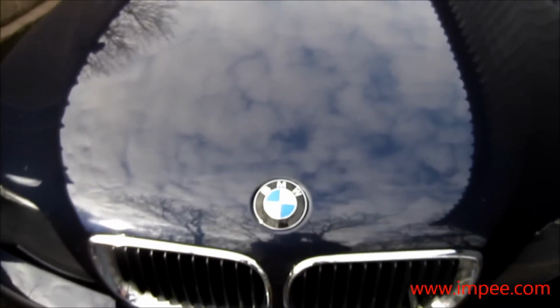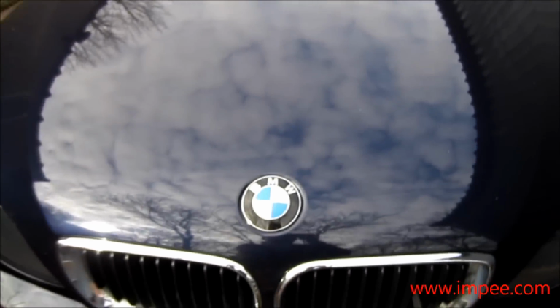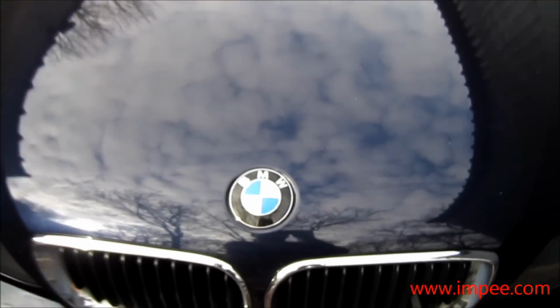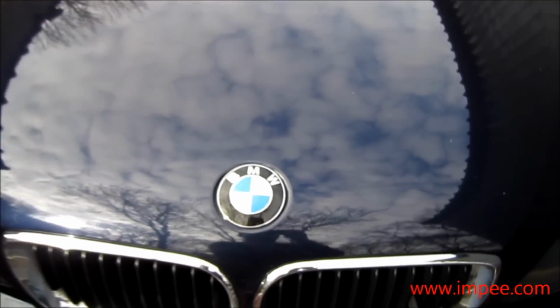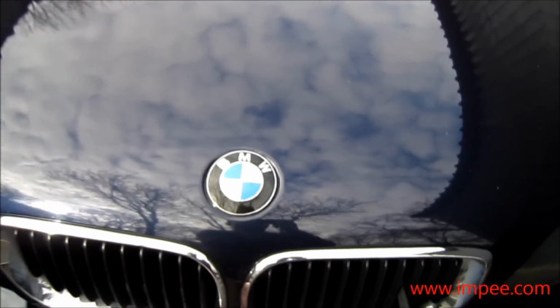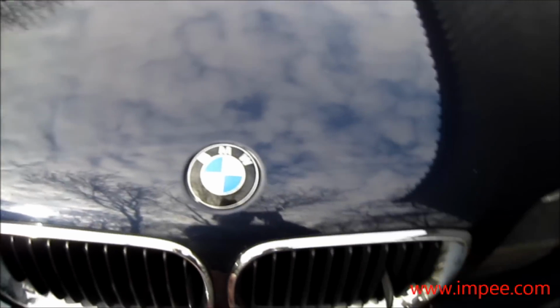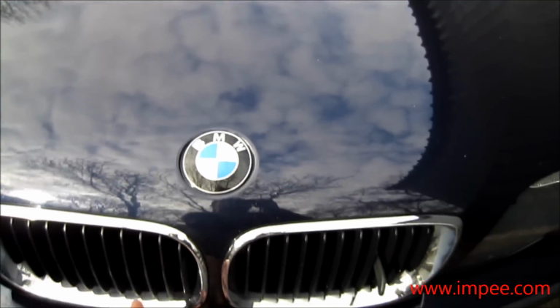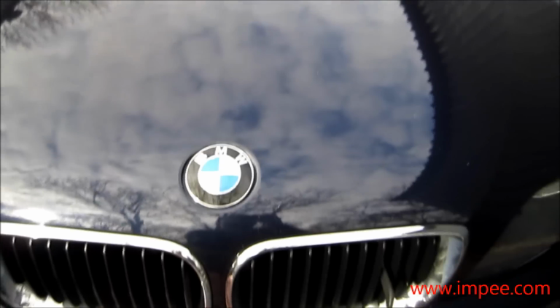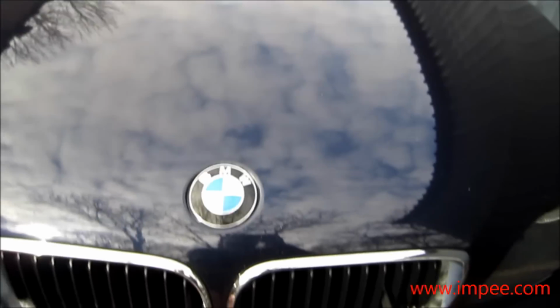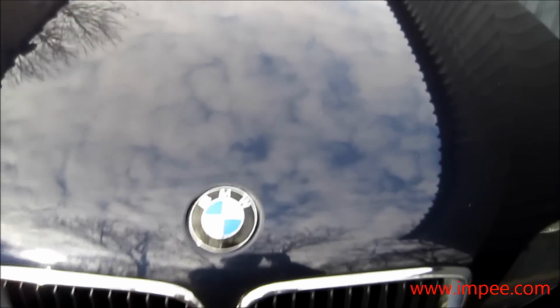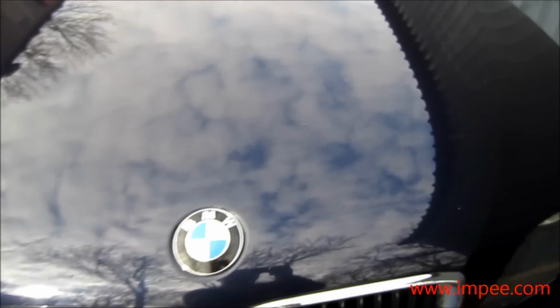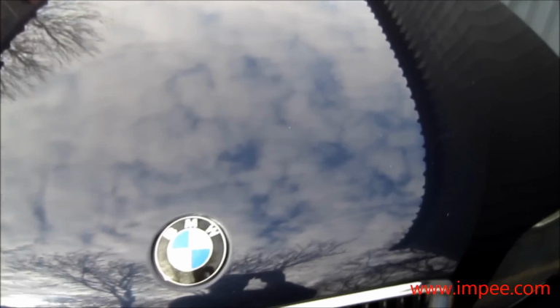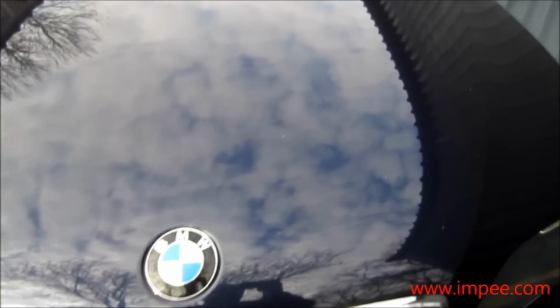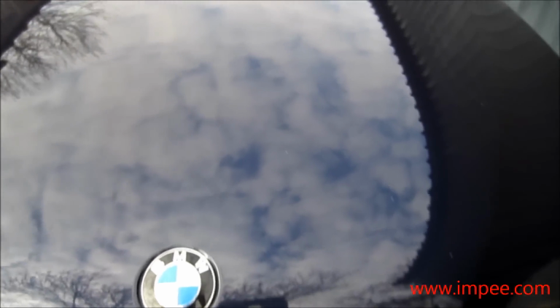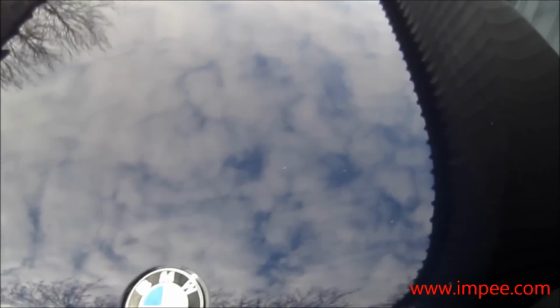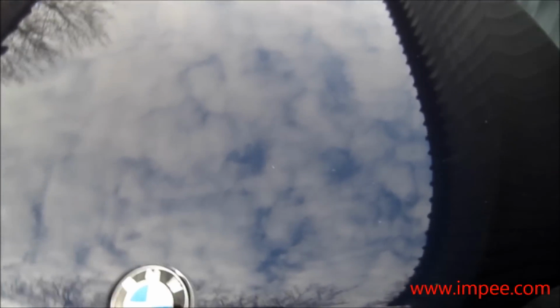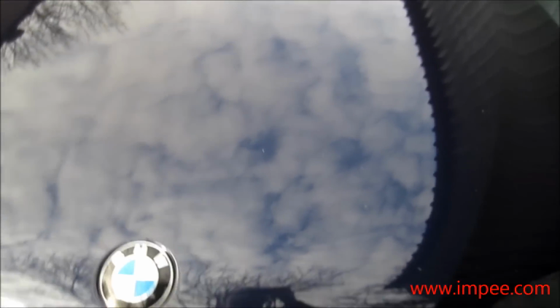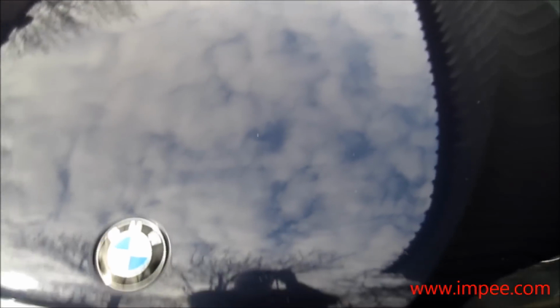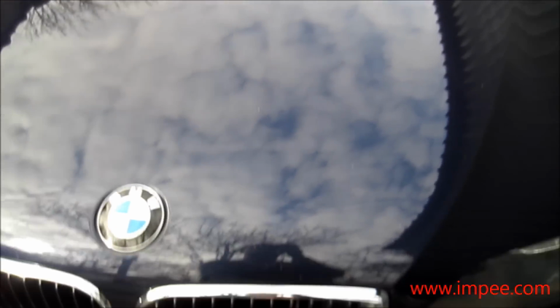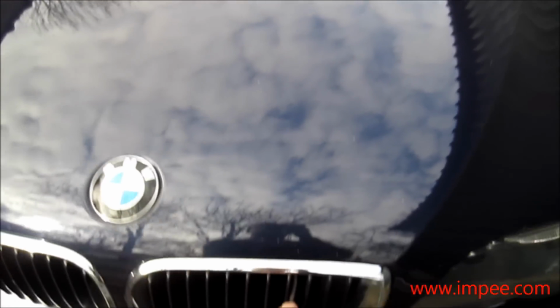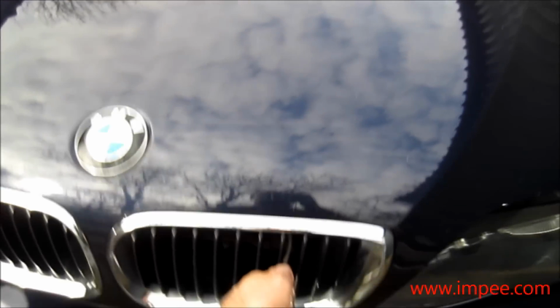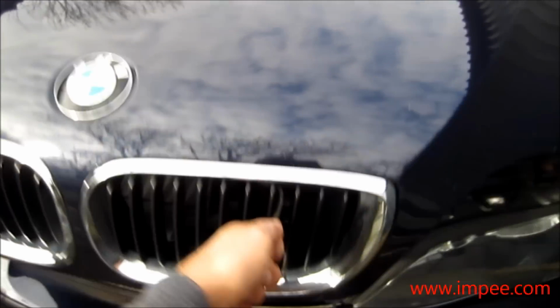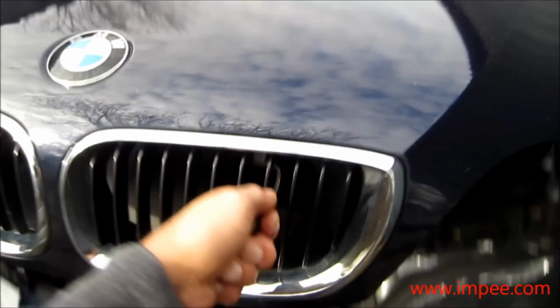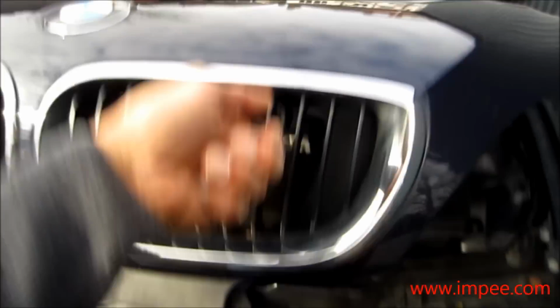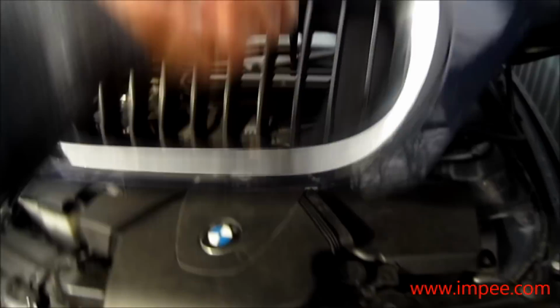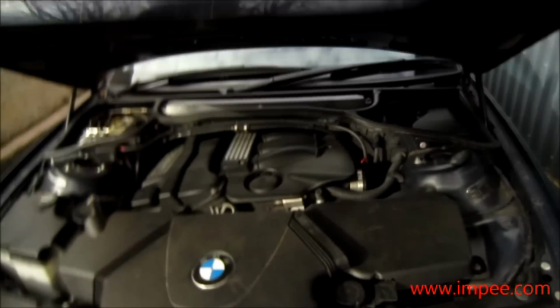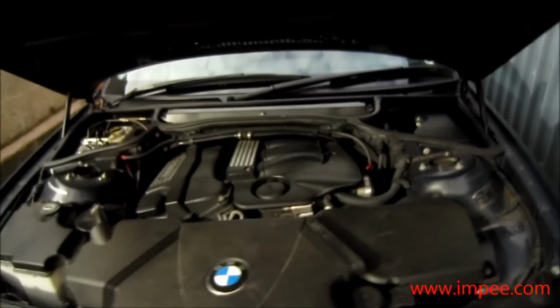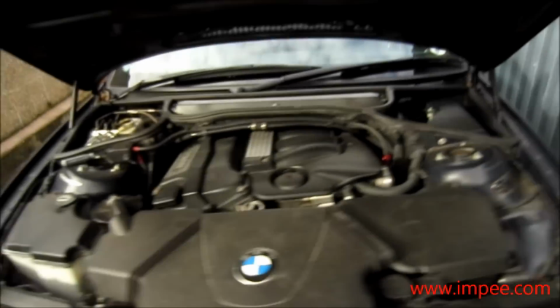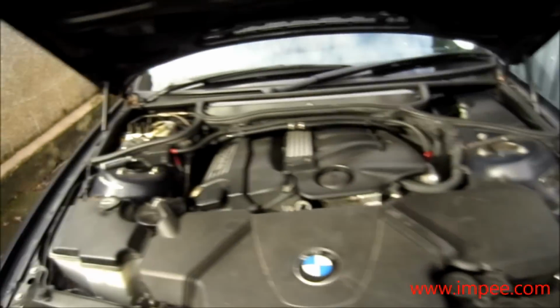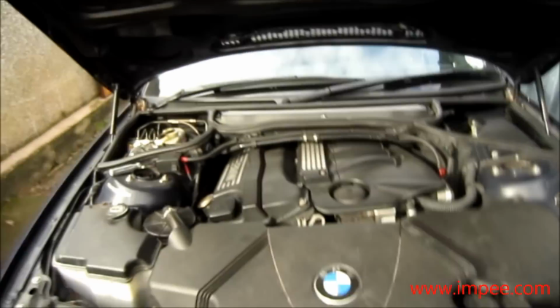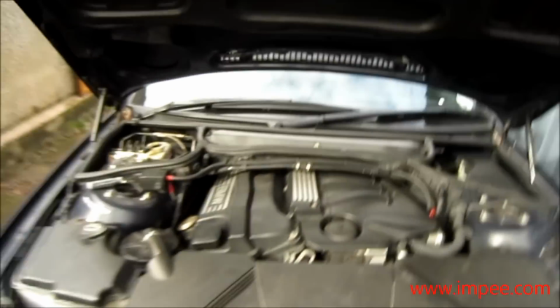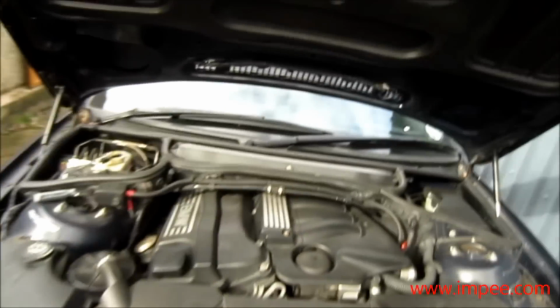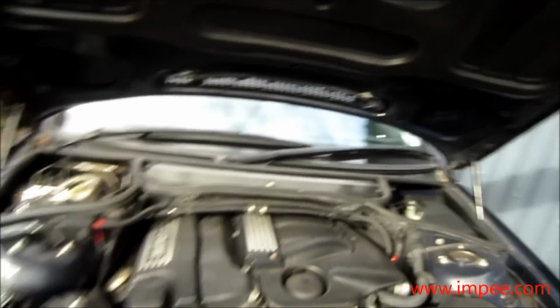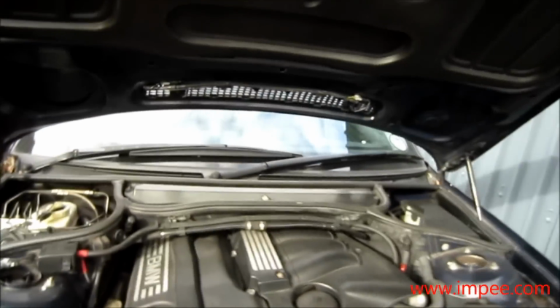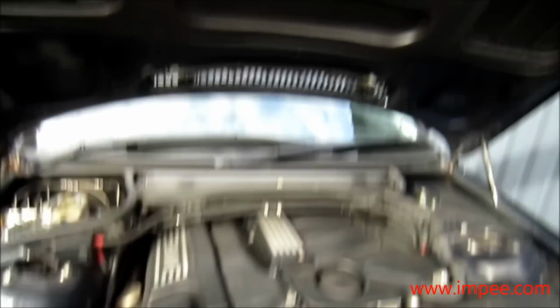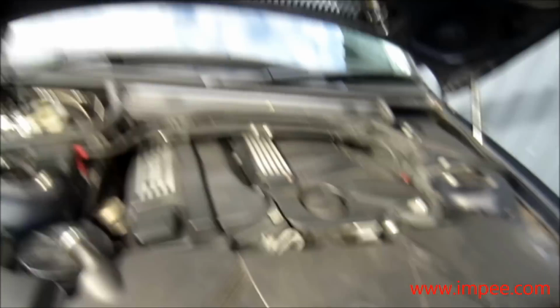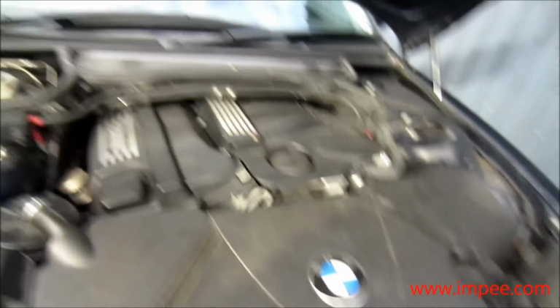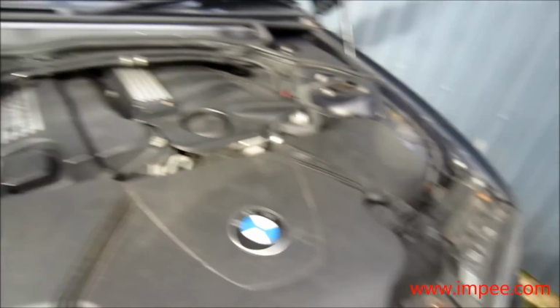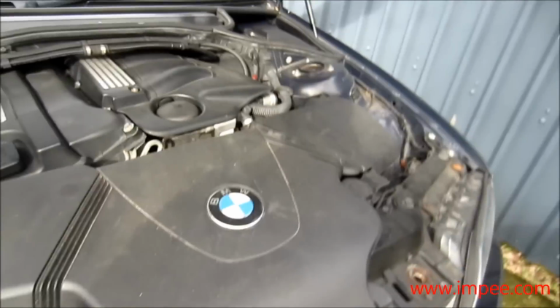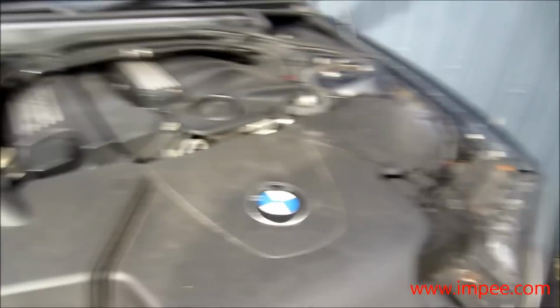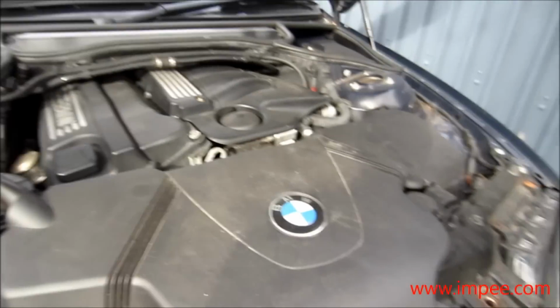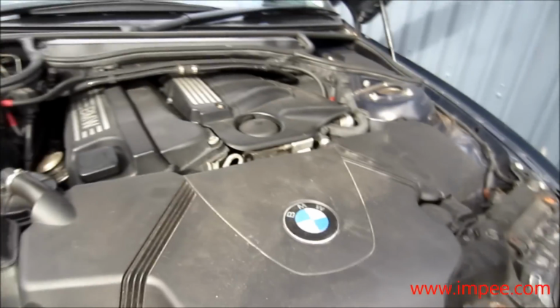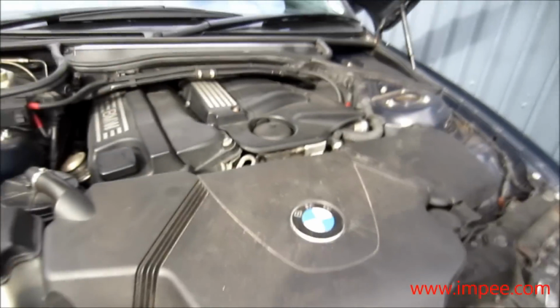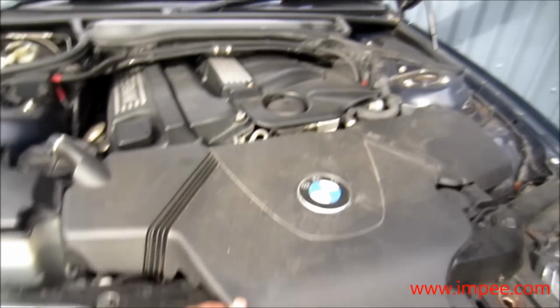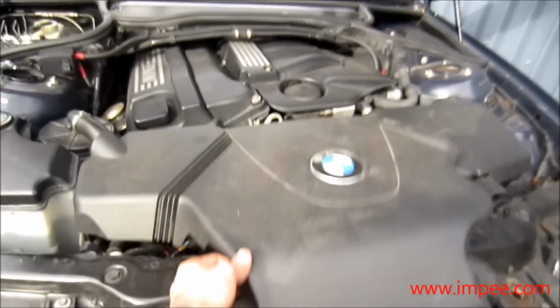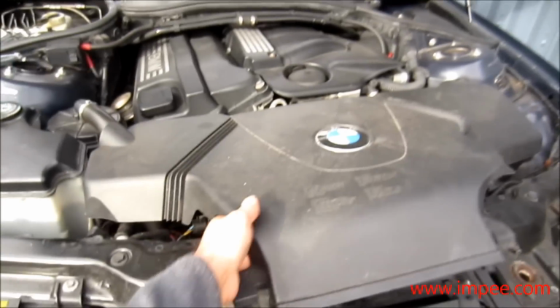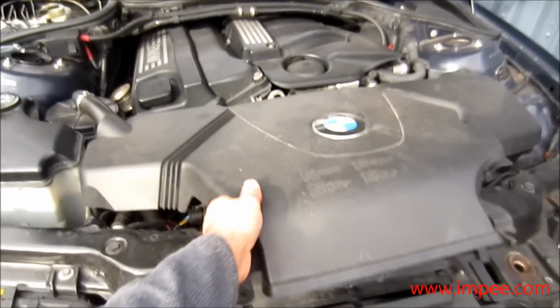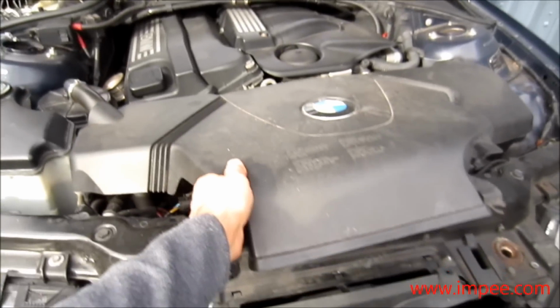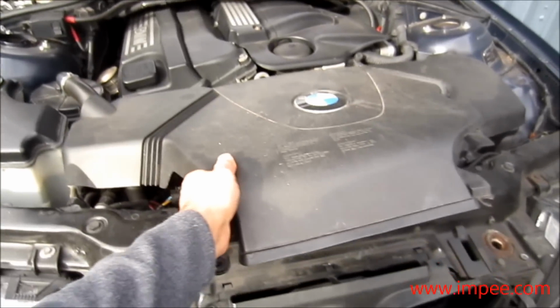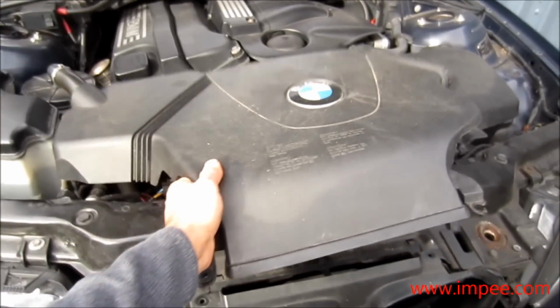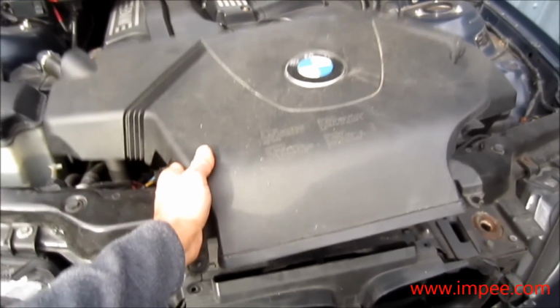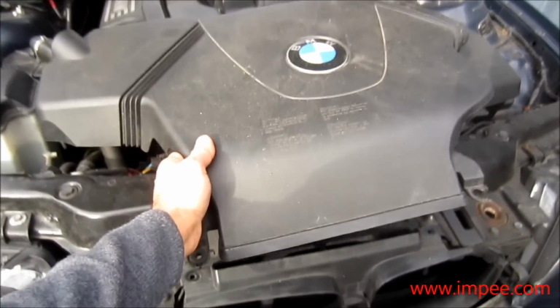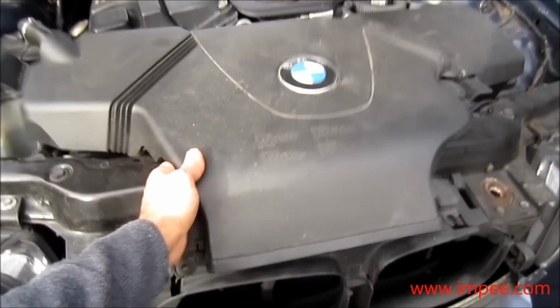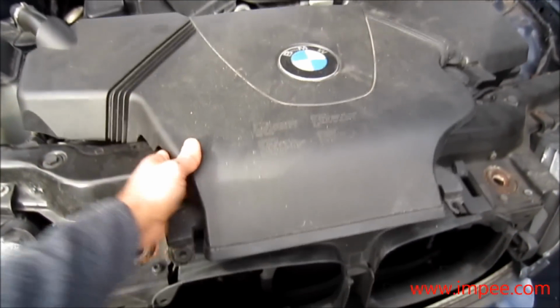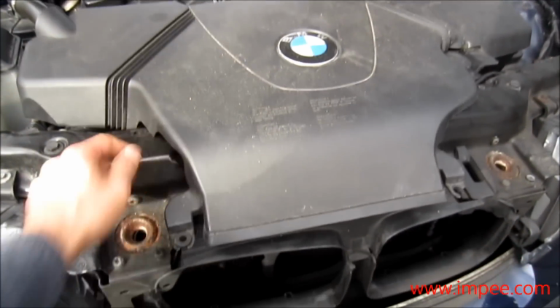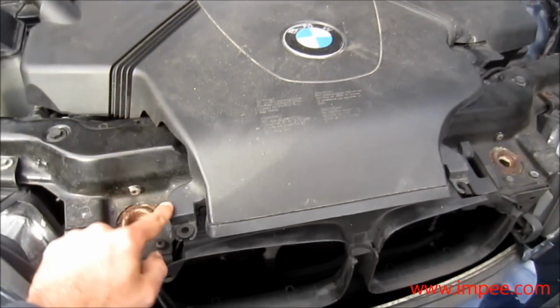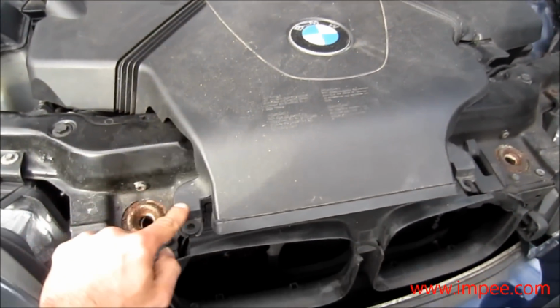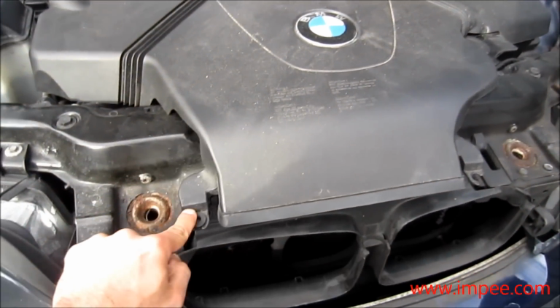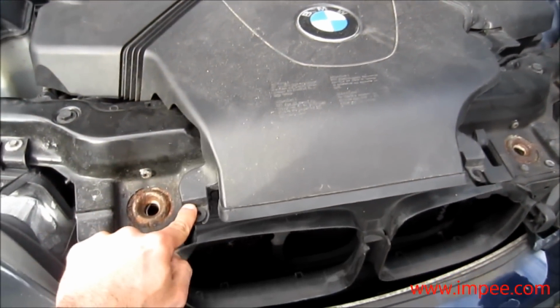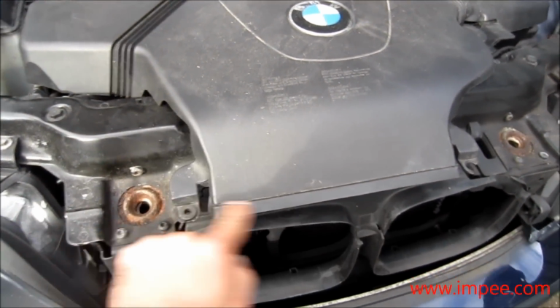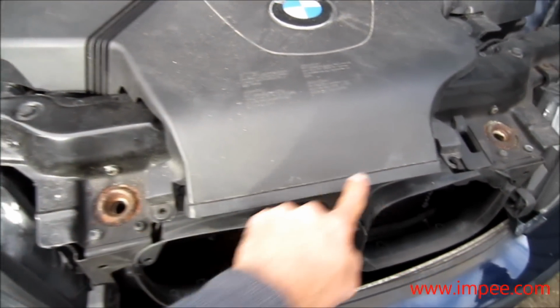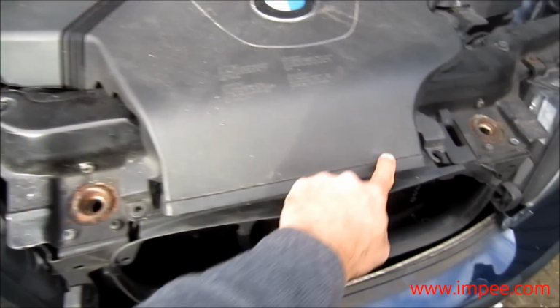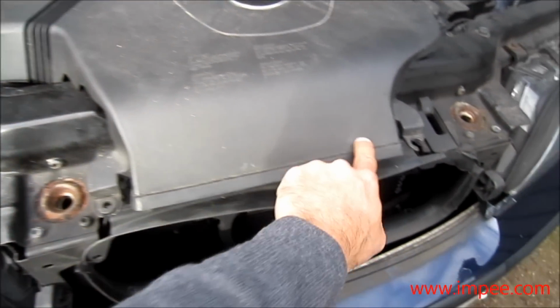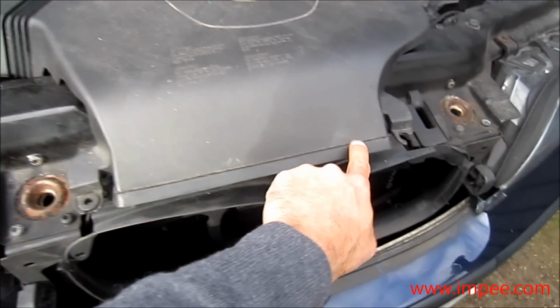Open up the bonnet, move the engine cover — there are two clips at the front.